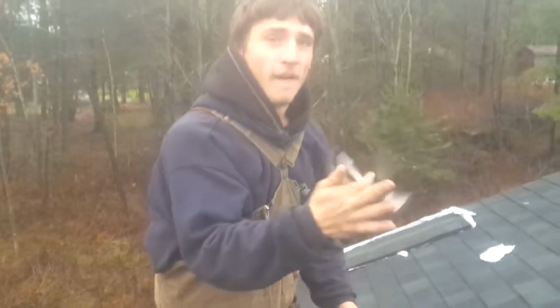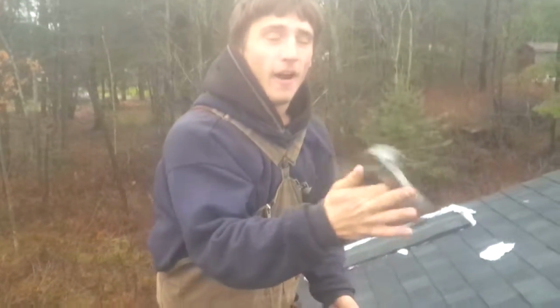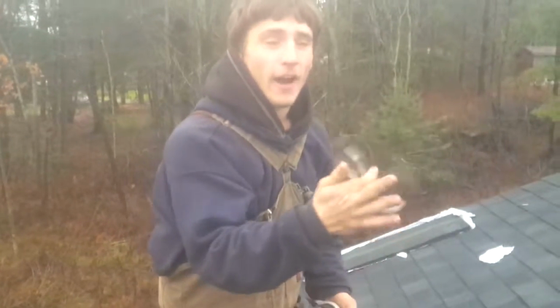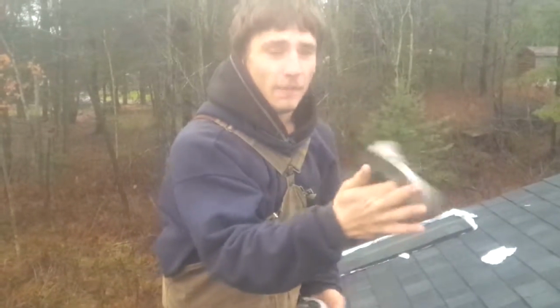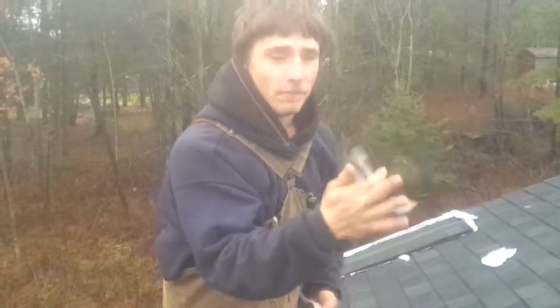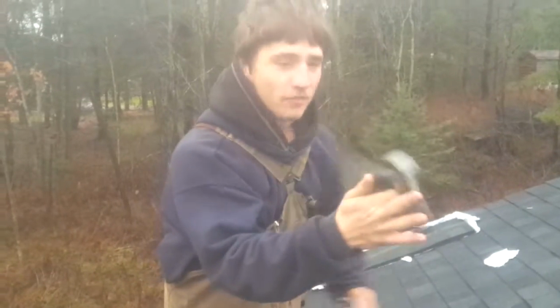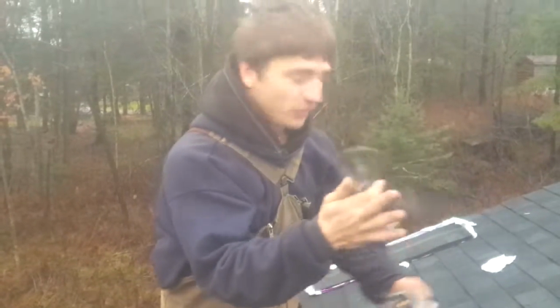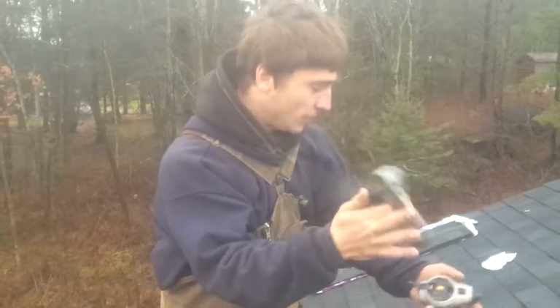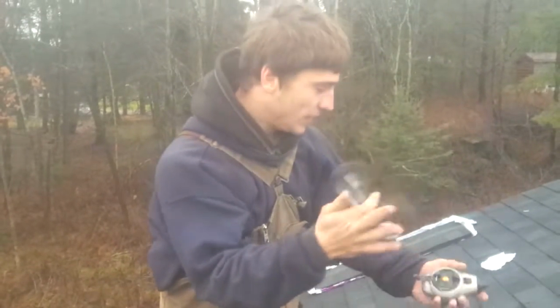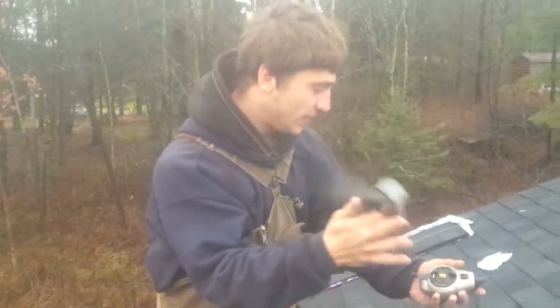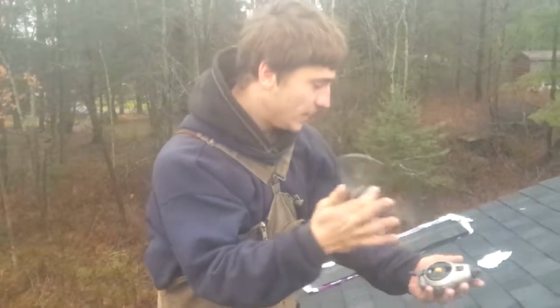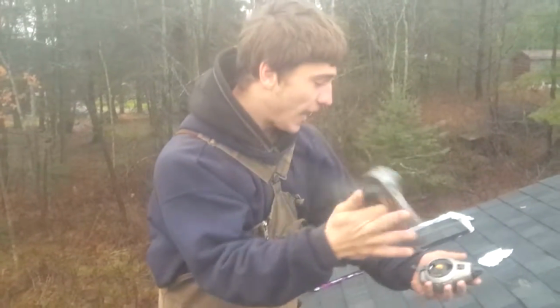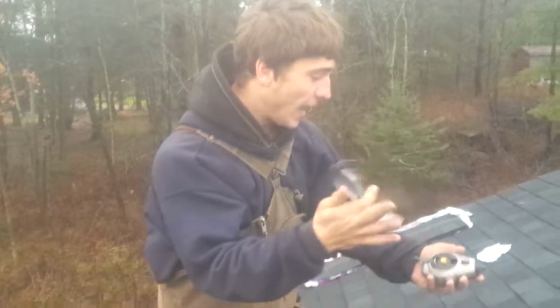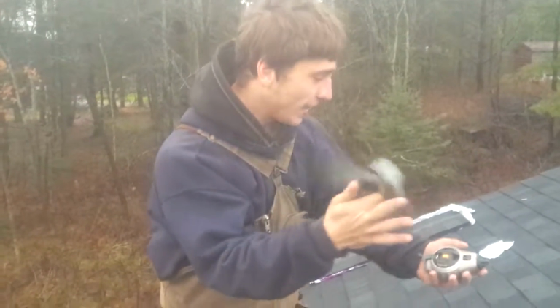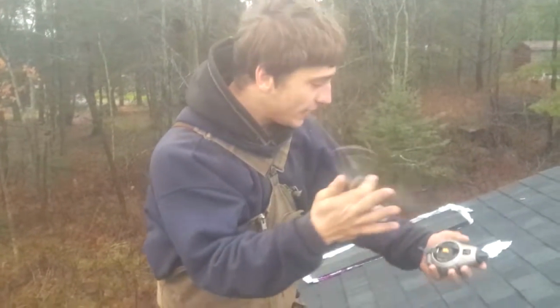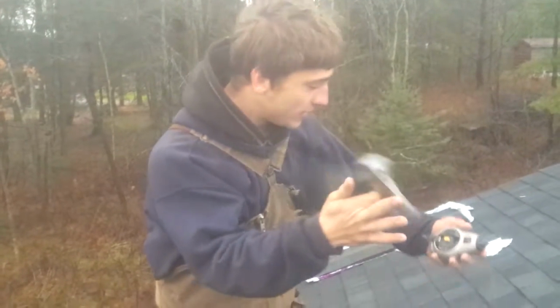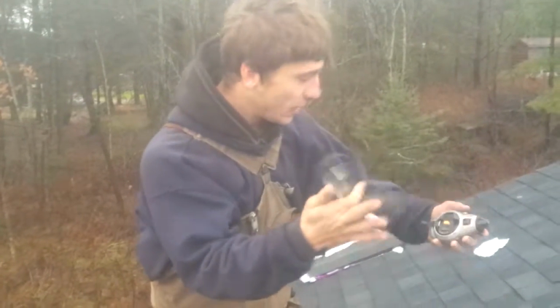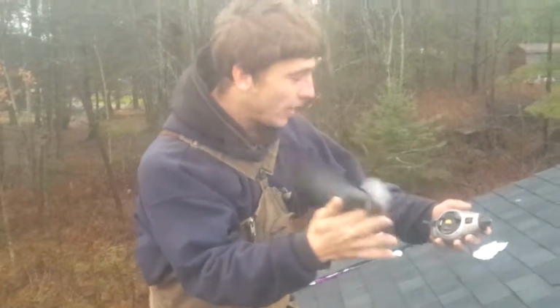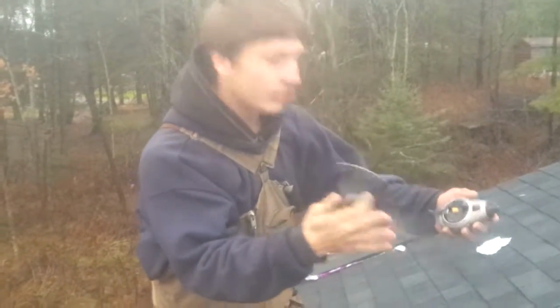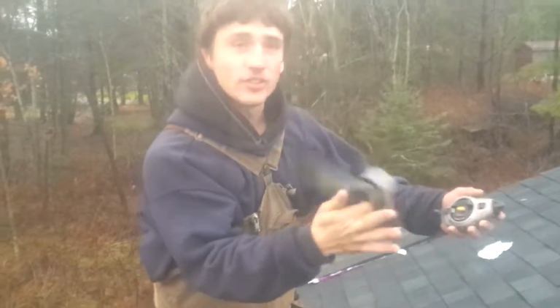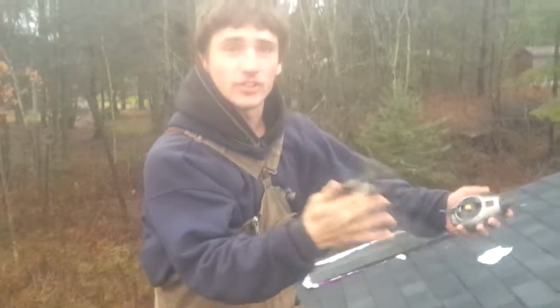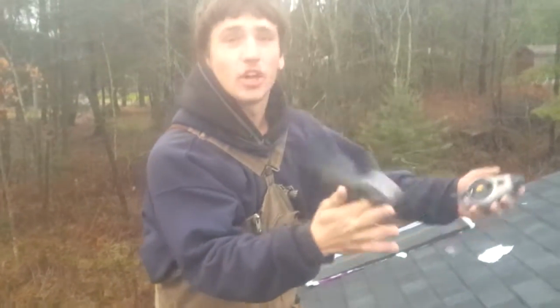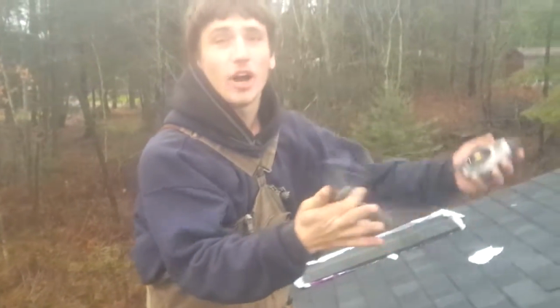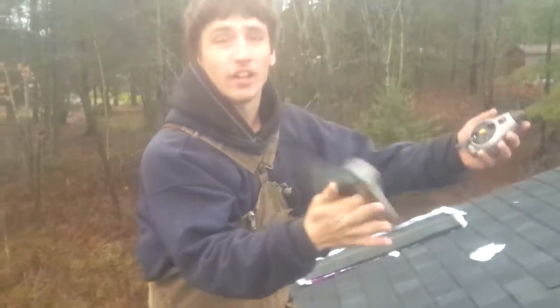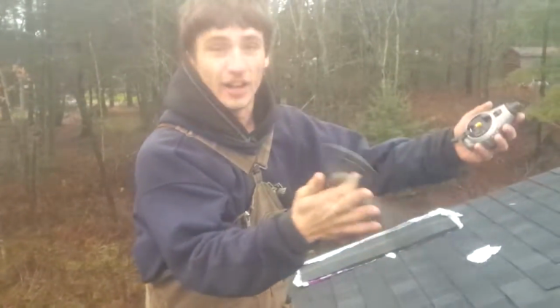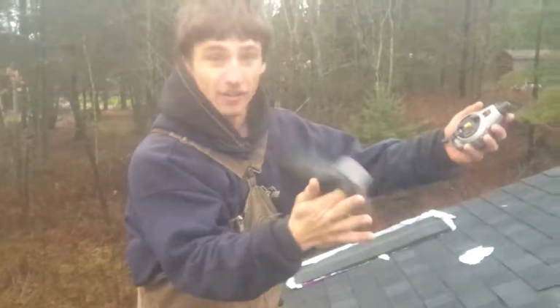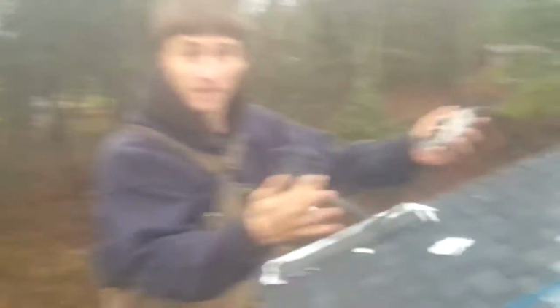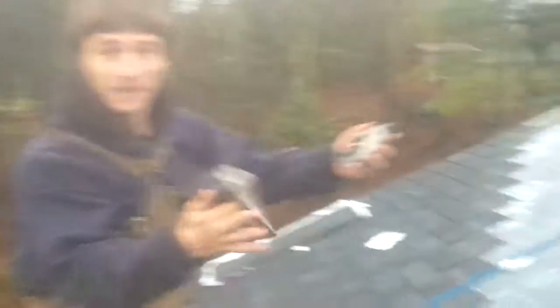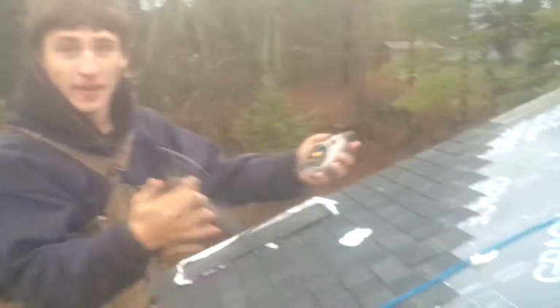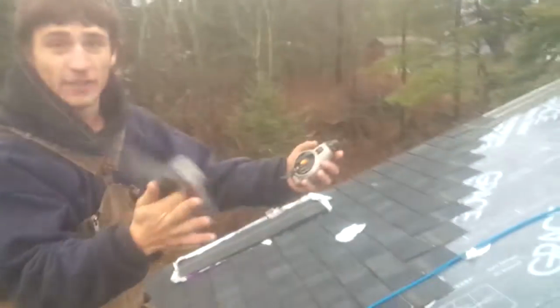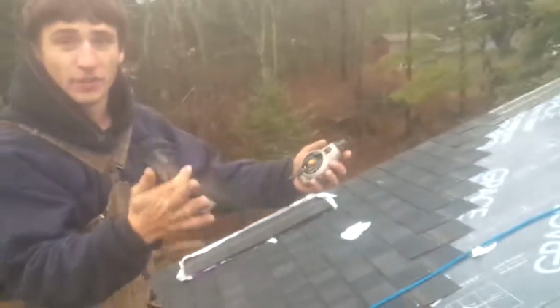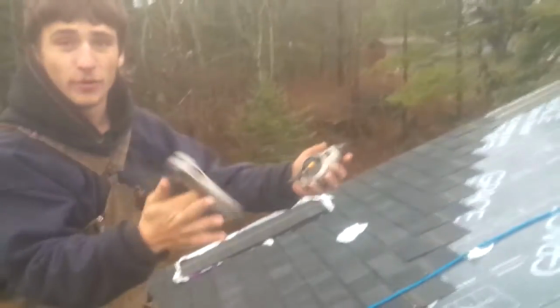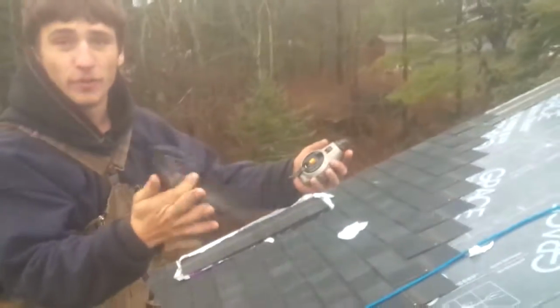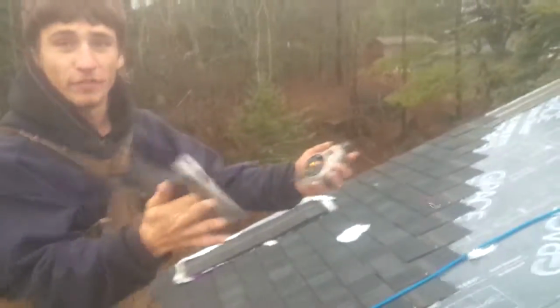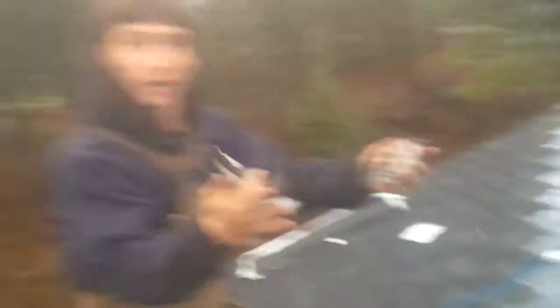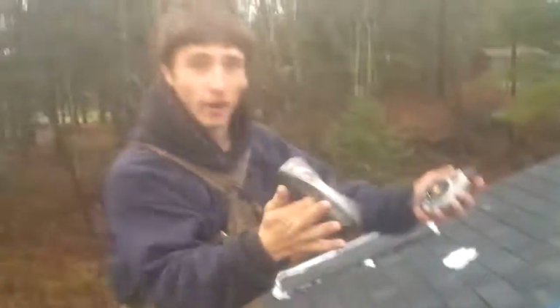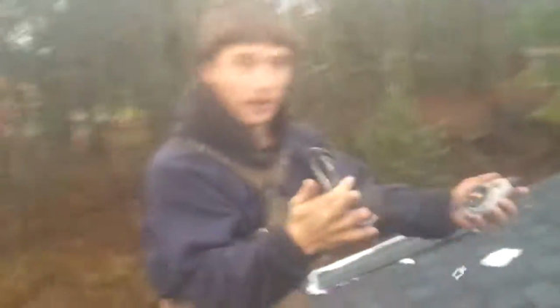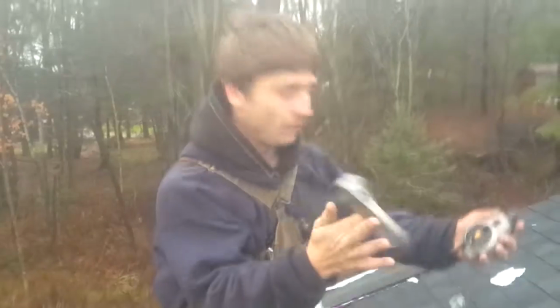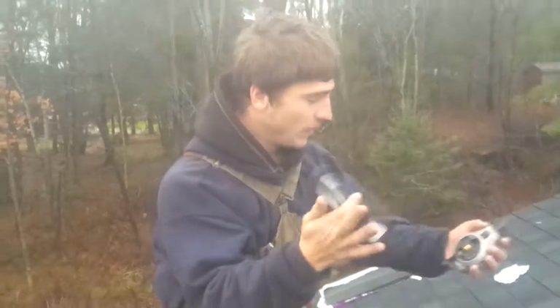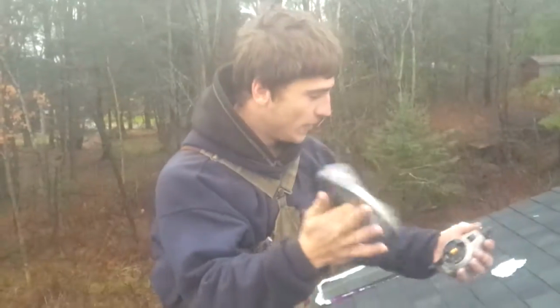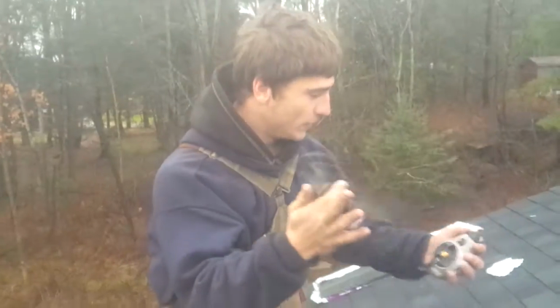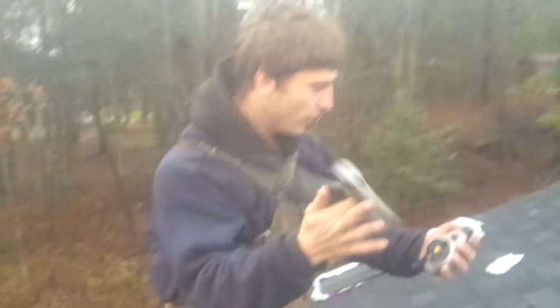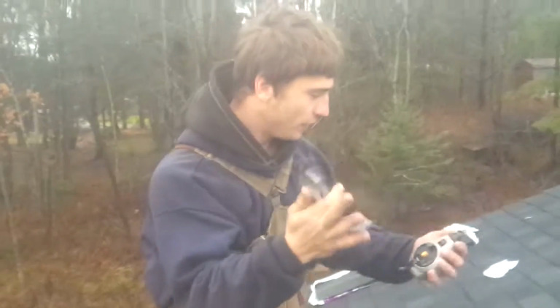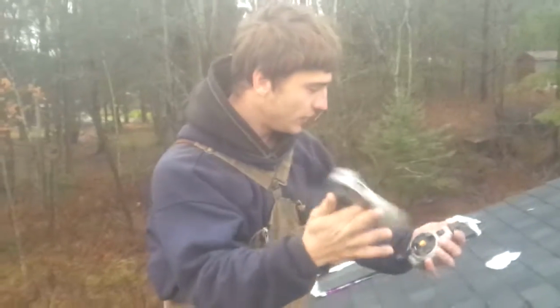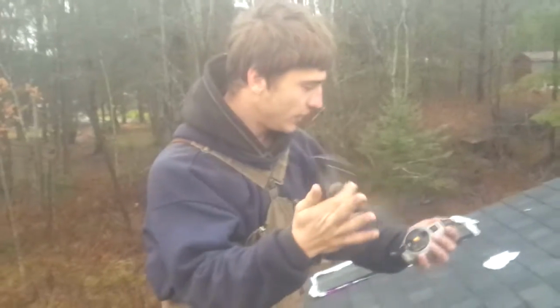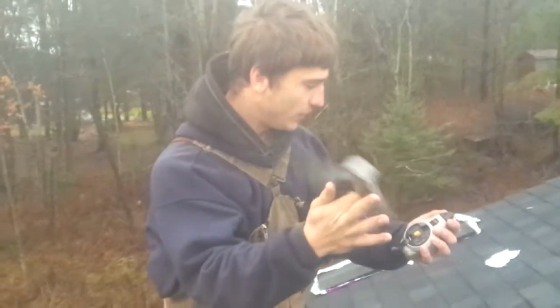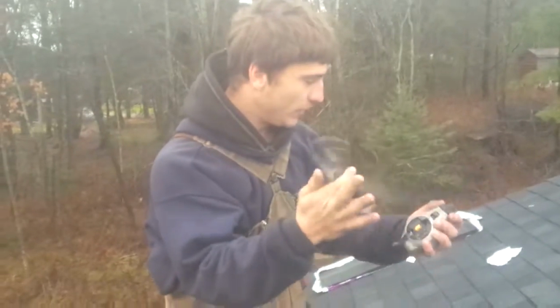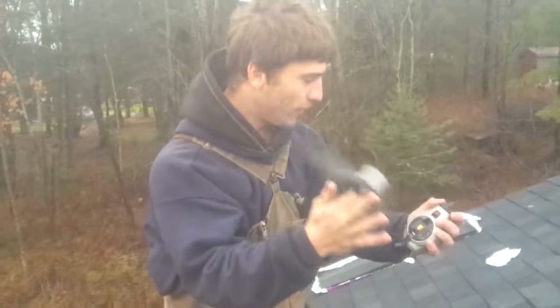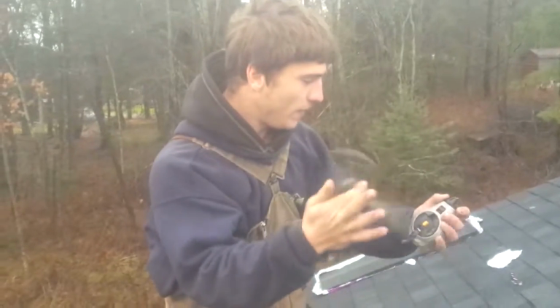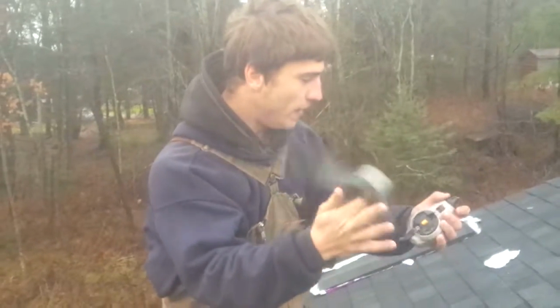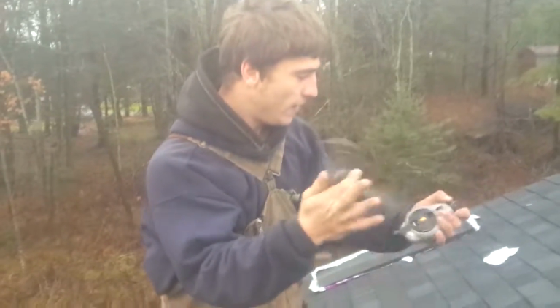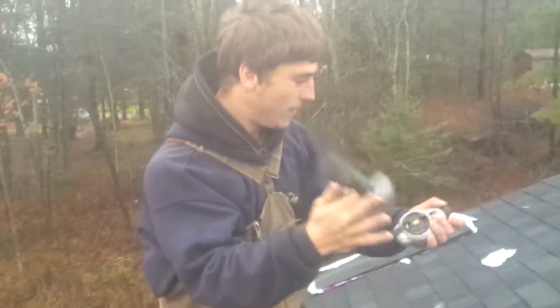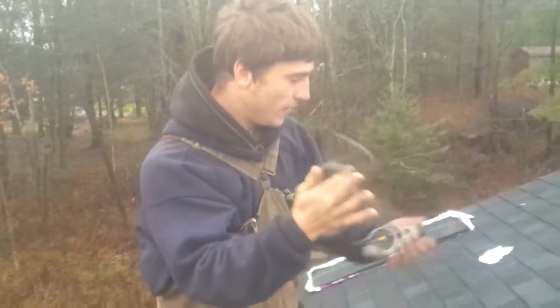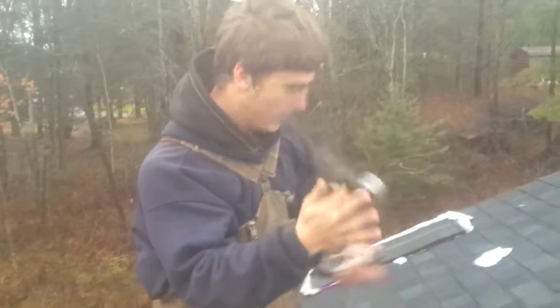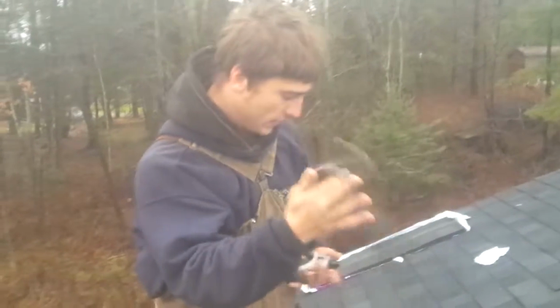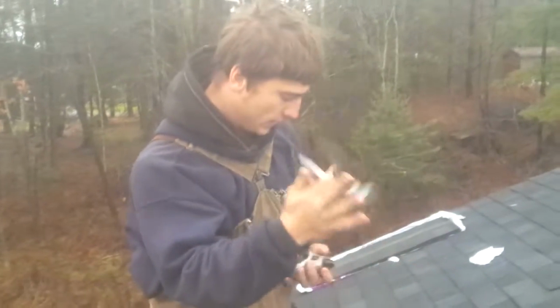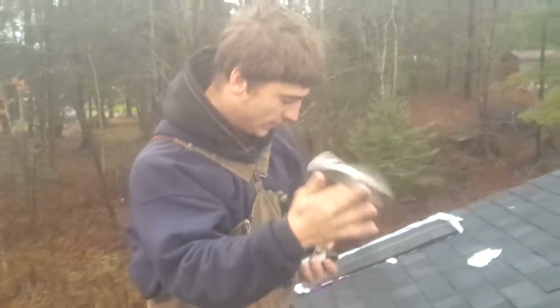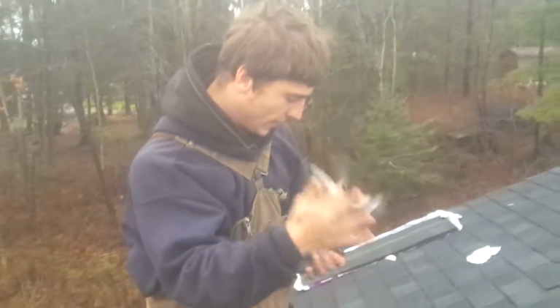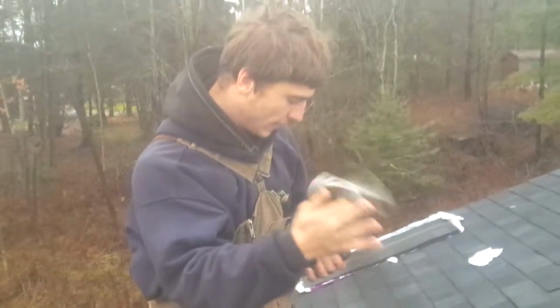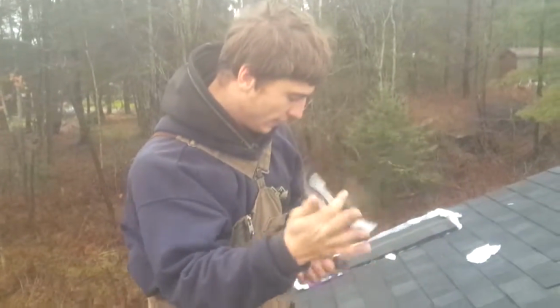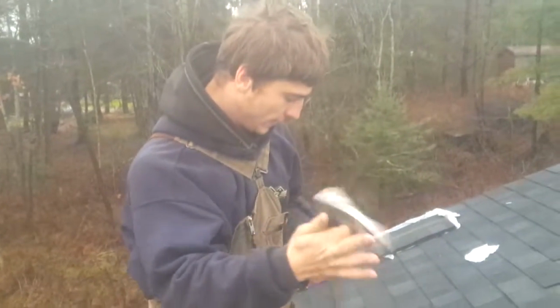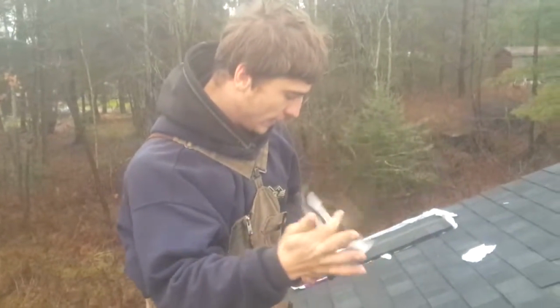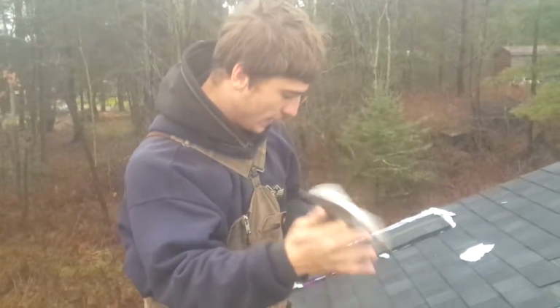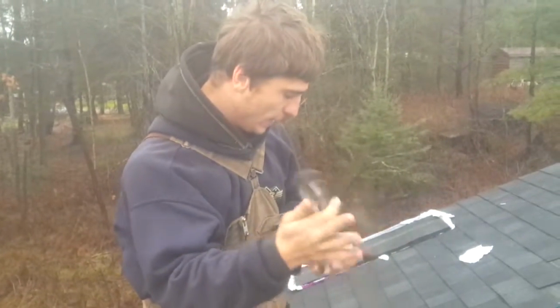Alright, today I'm going to teach you how to use a chalk line if you're a roofer. First thing you want to do is take off the lid.